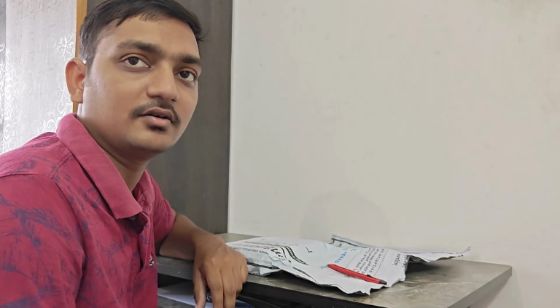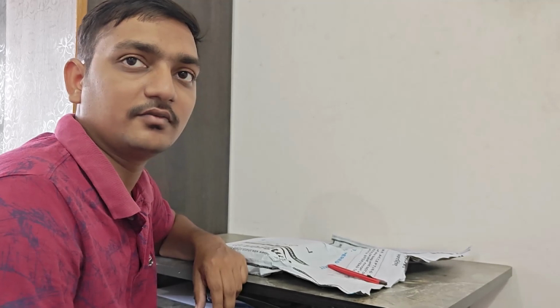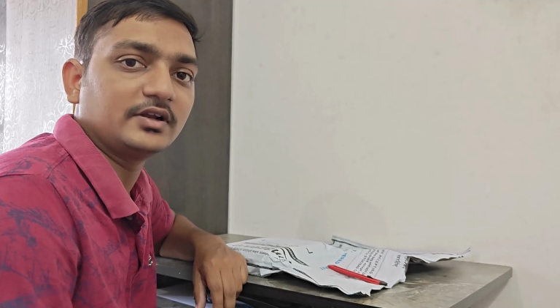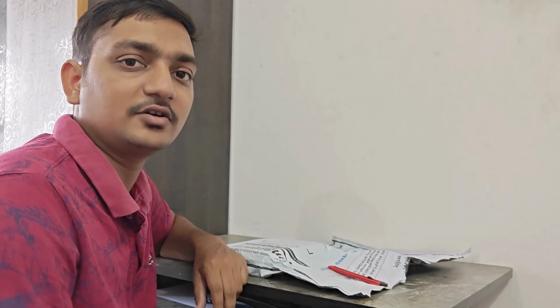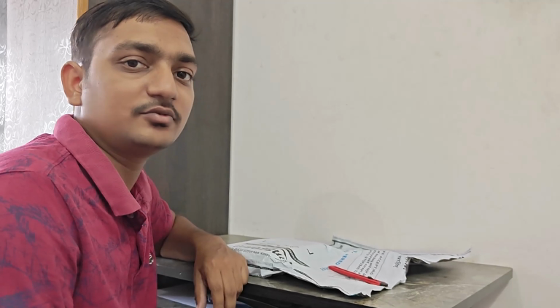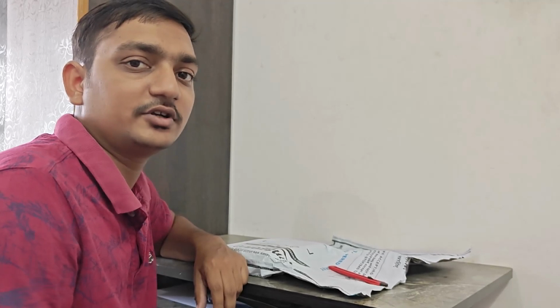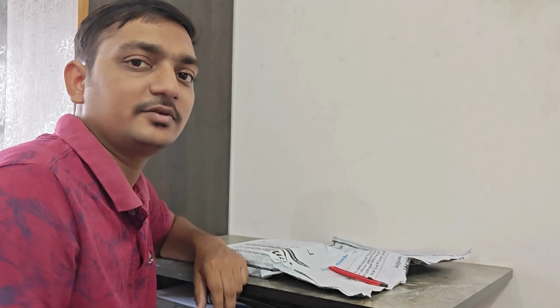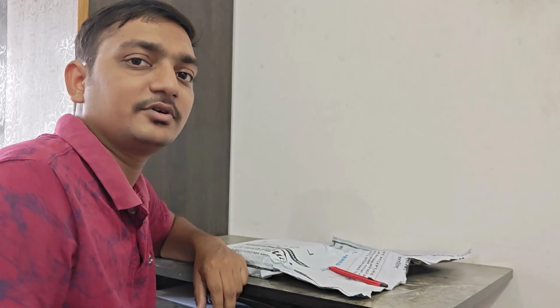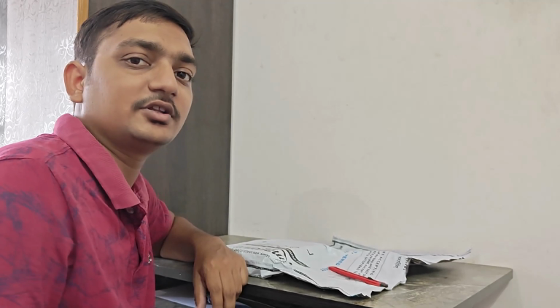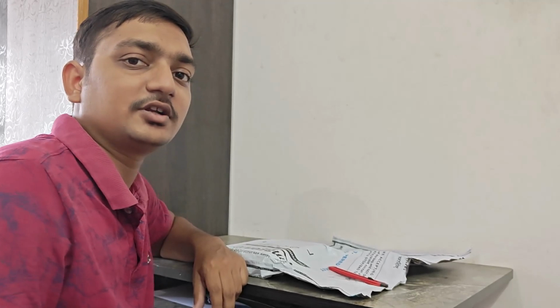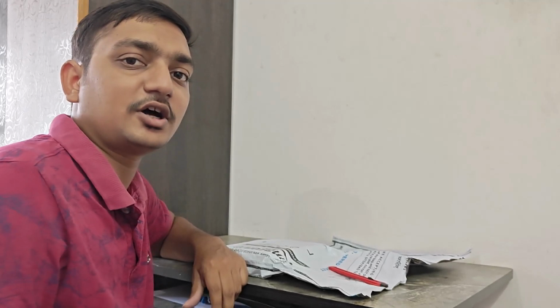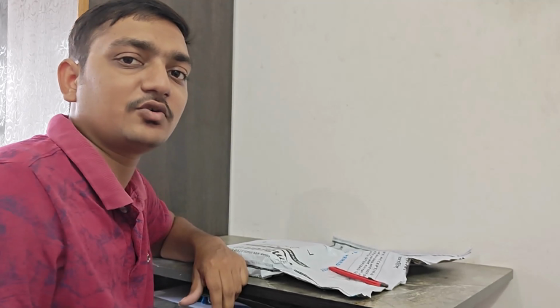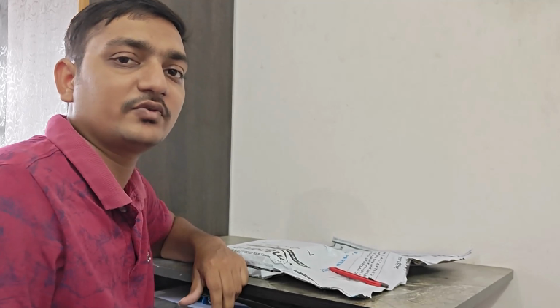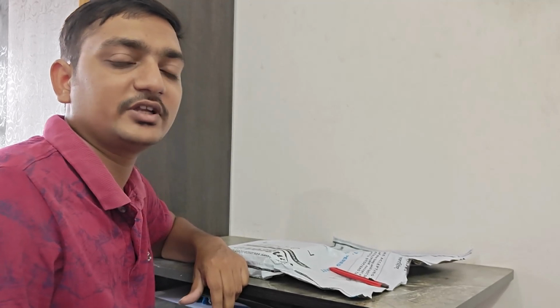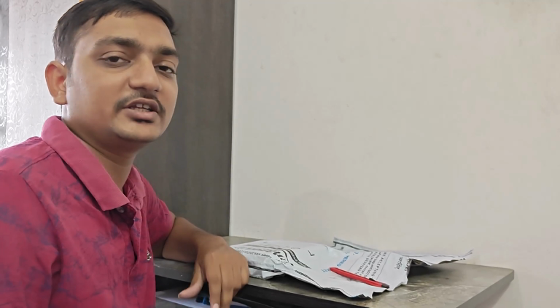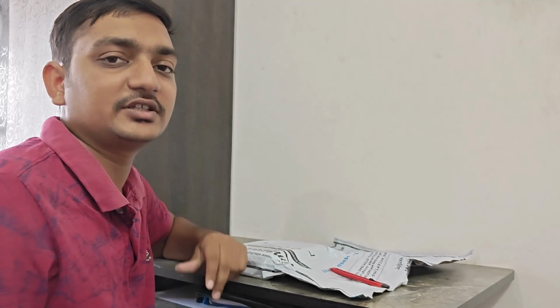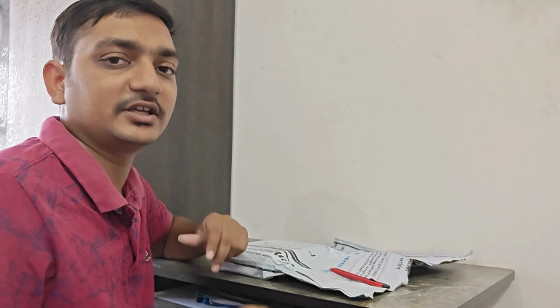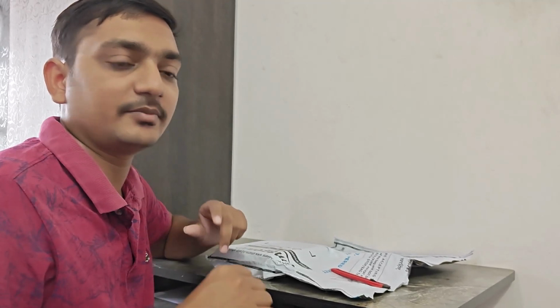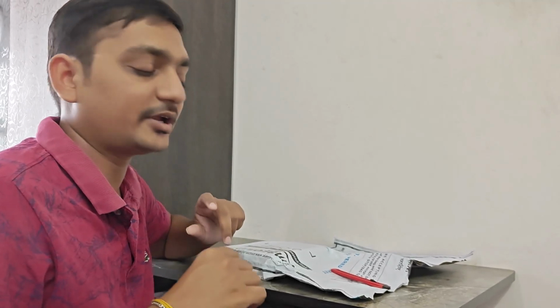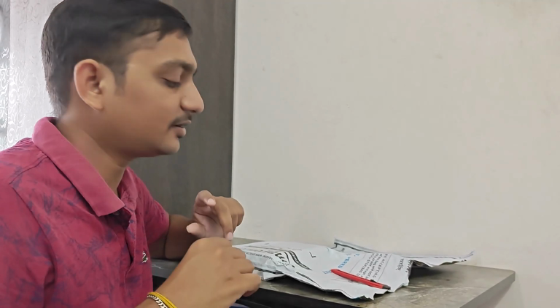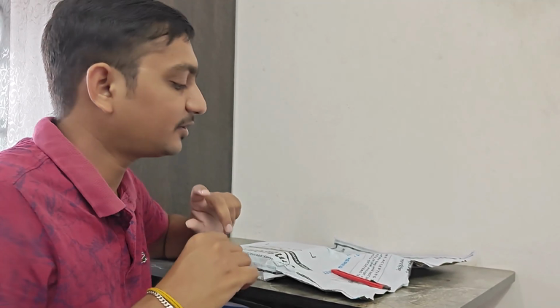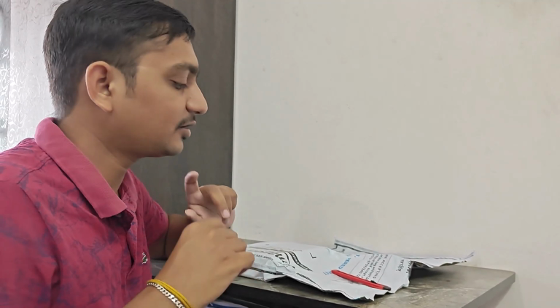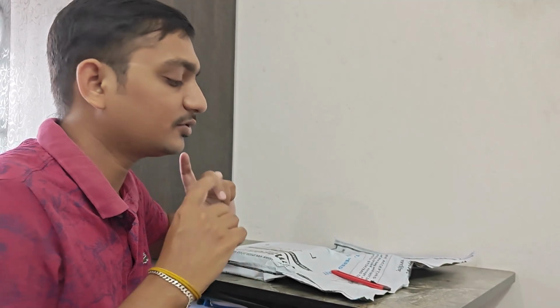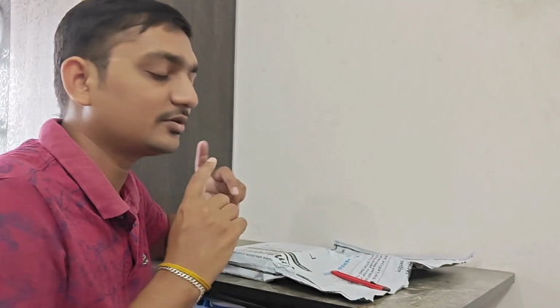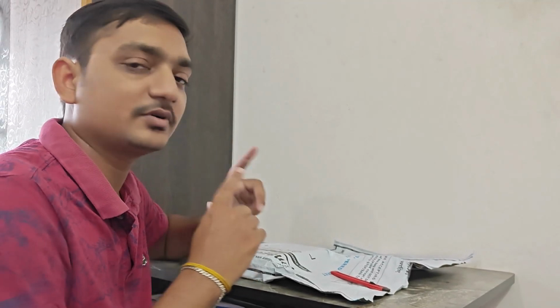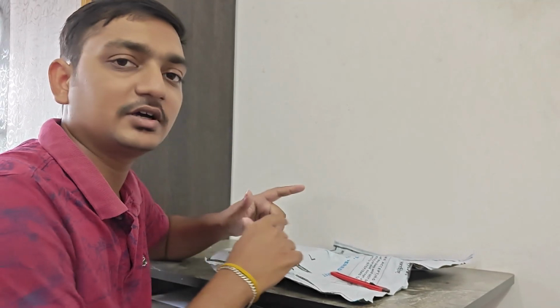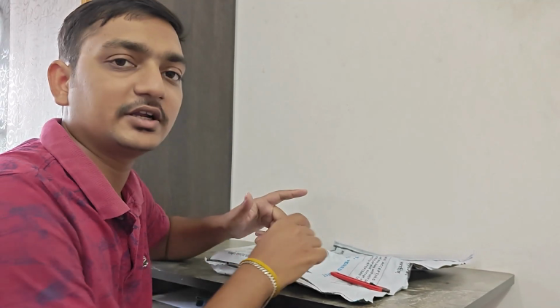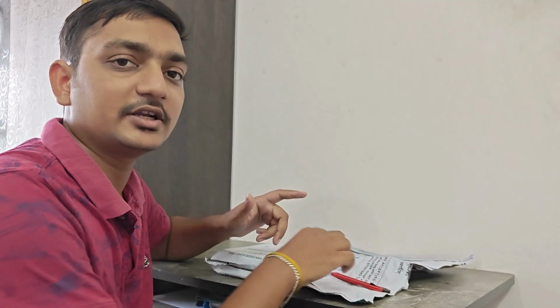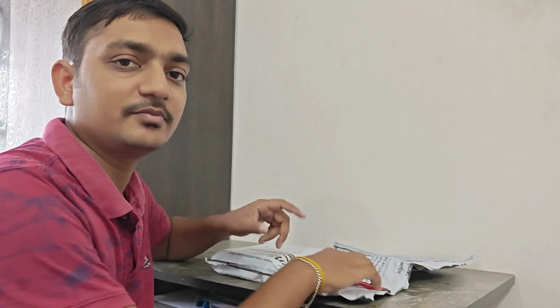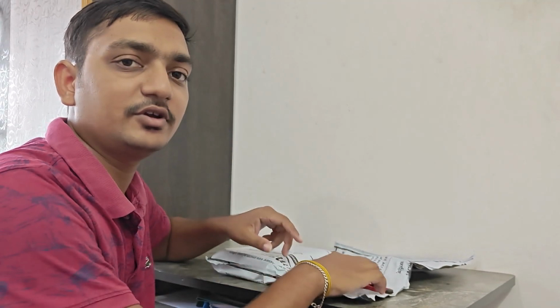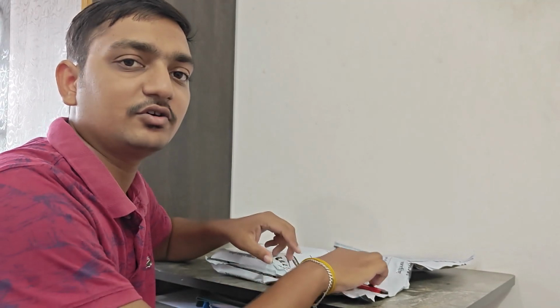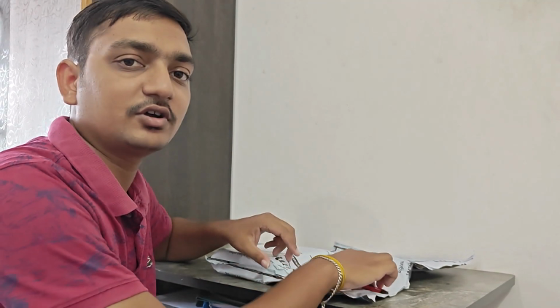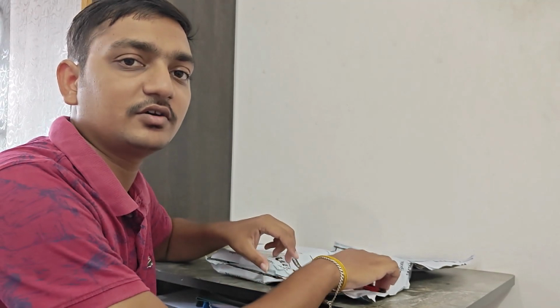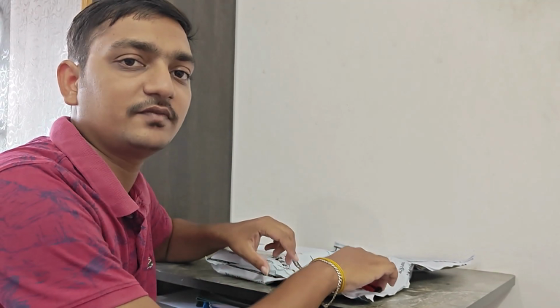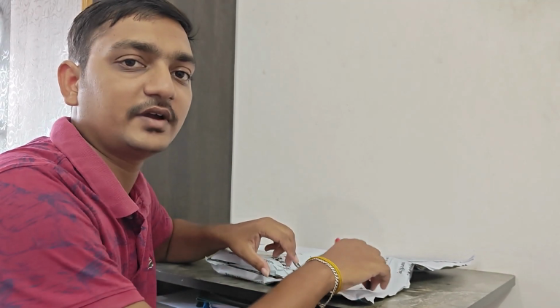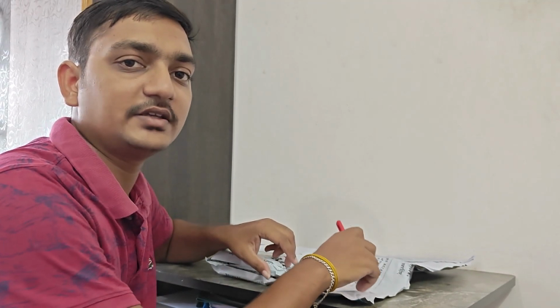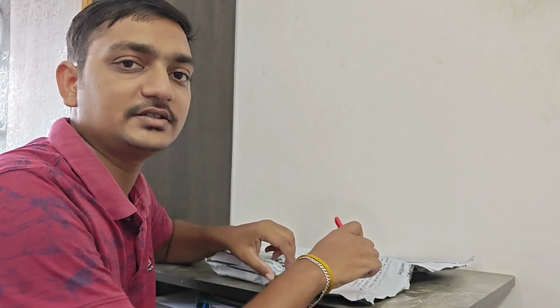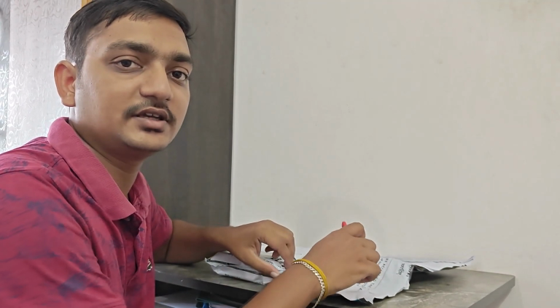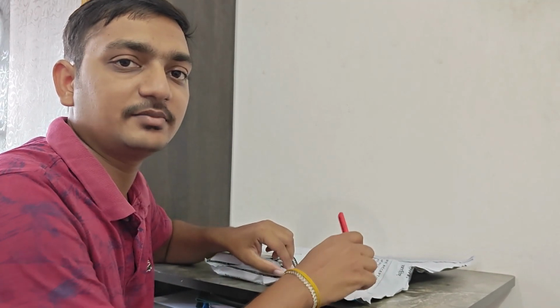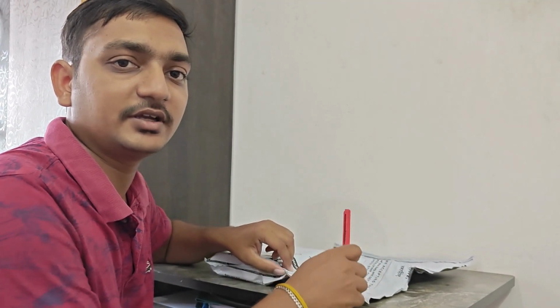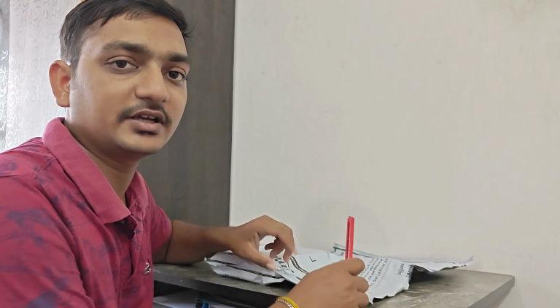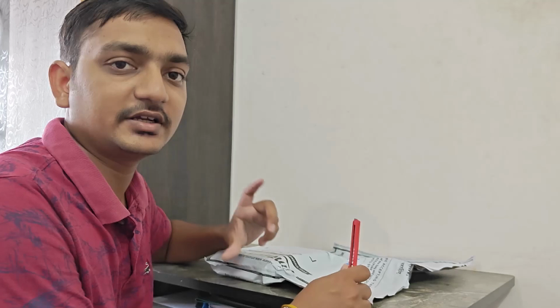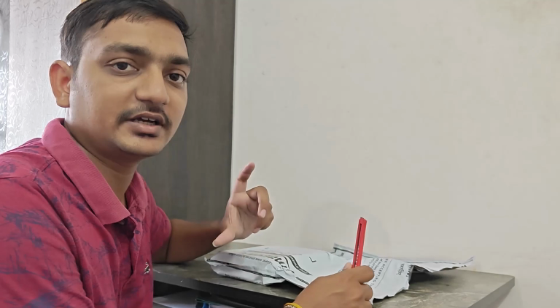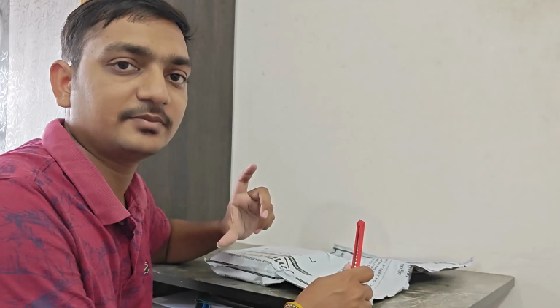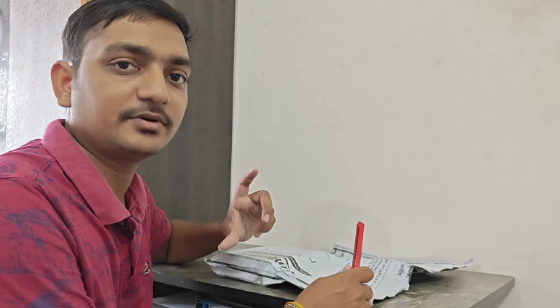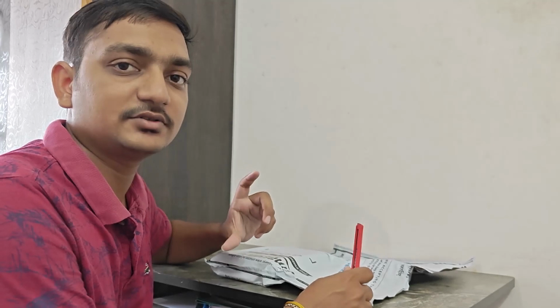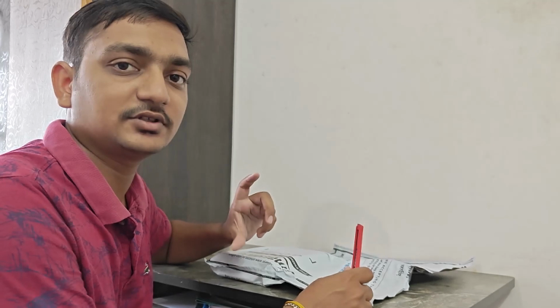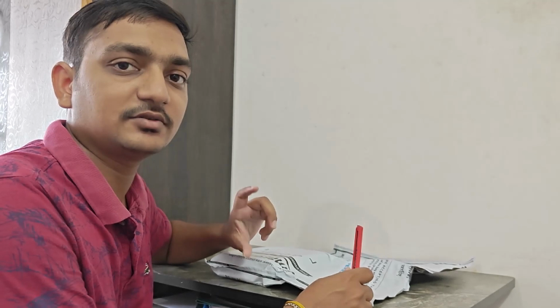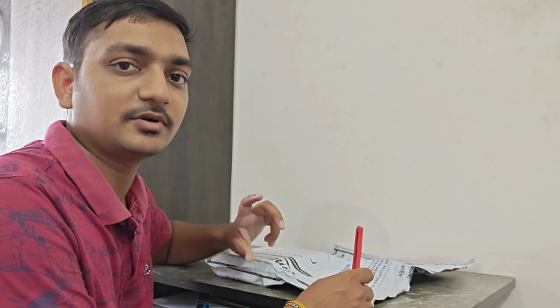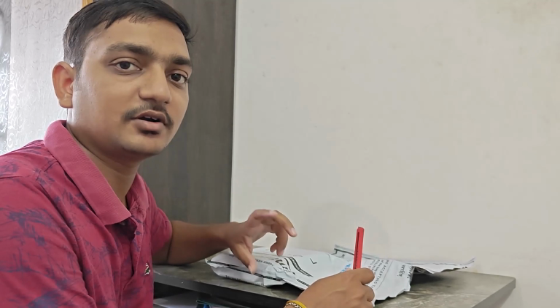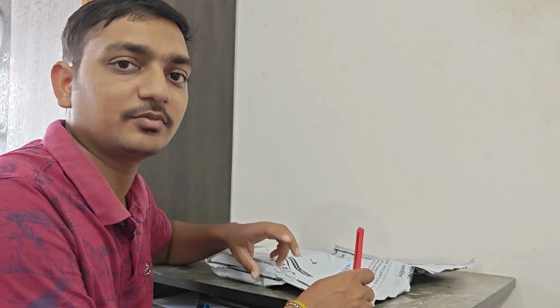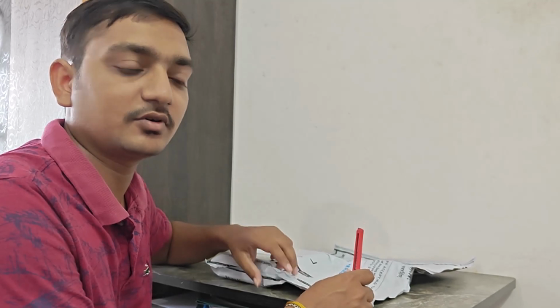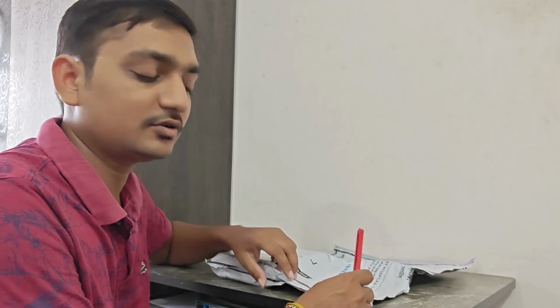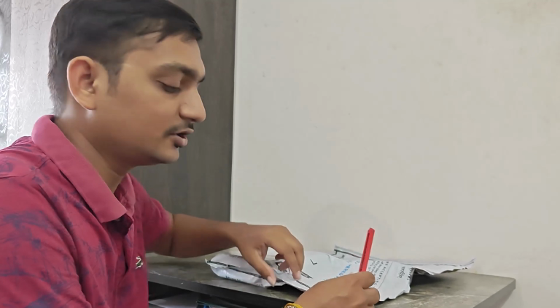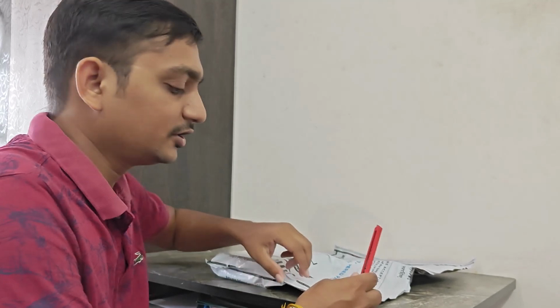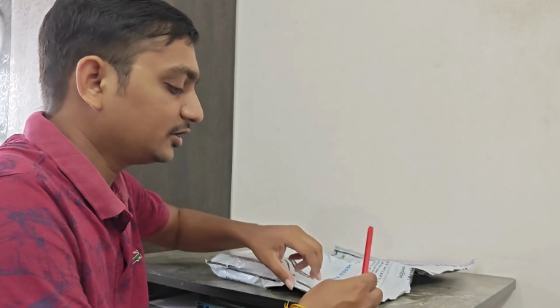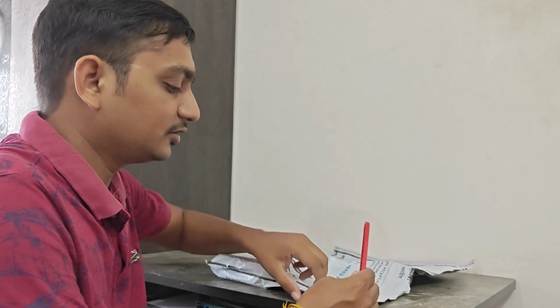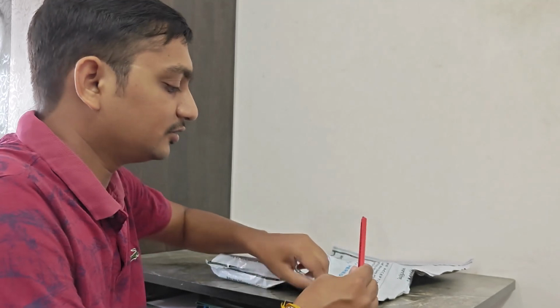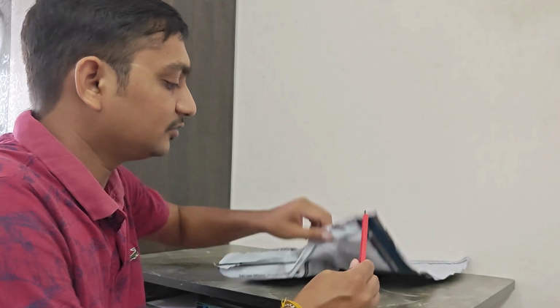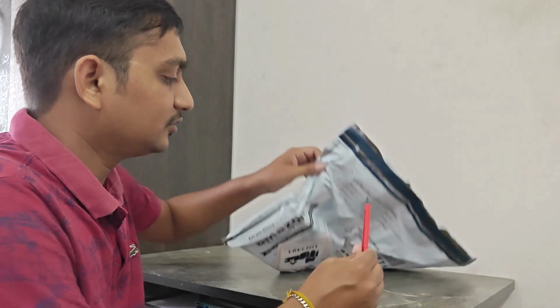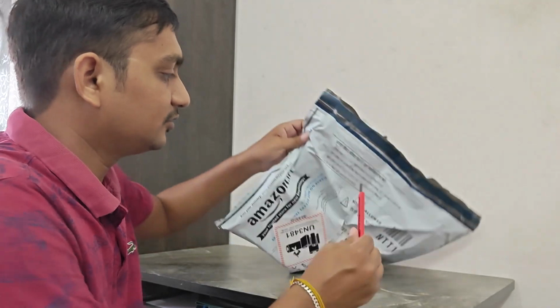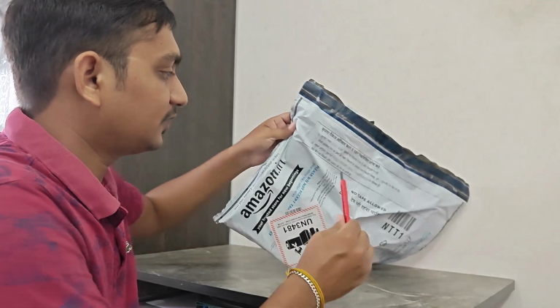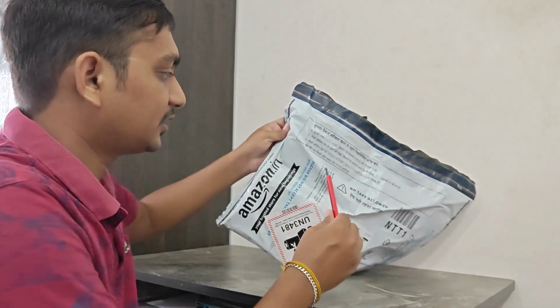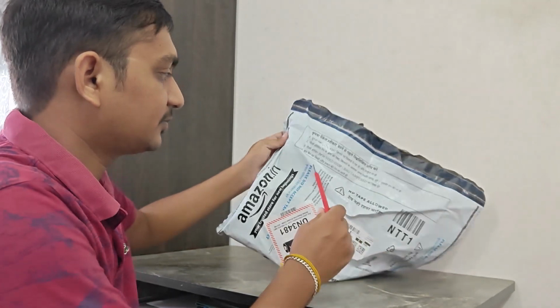Welcome to Tickbrother. I am here. What do you want to do with Redmi 5C? Let's see the unboxing.